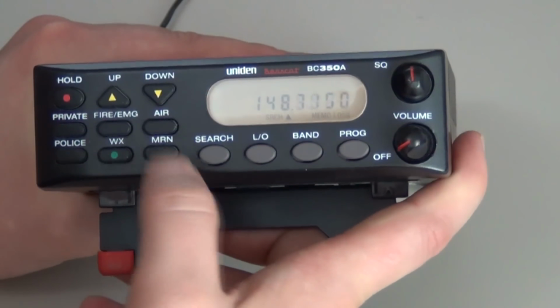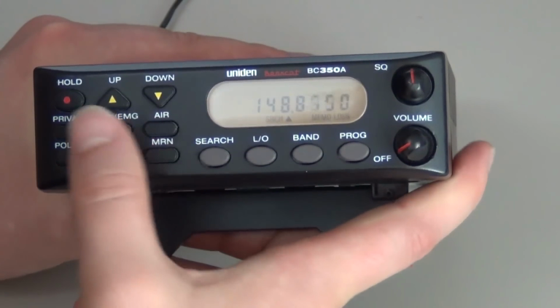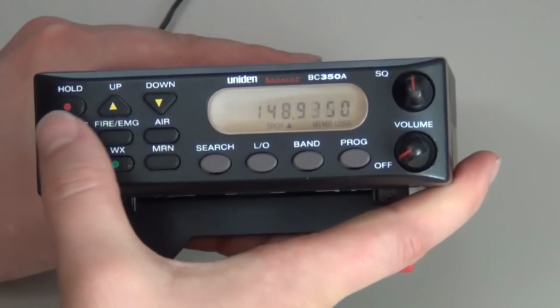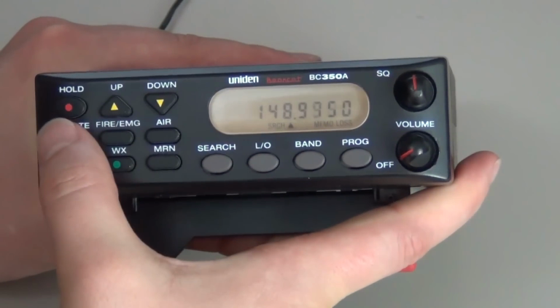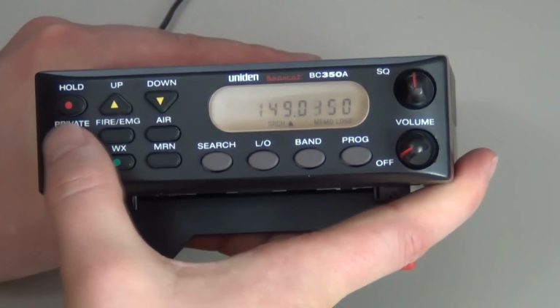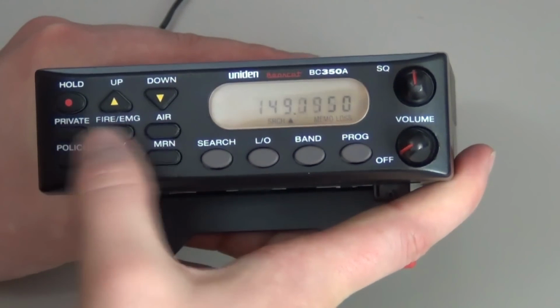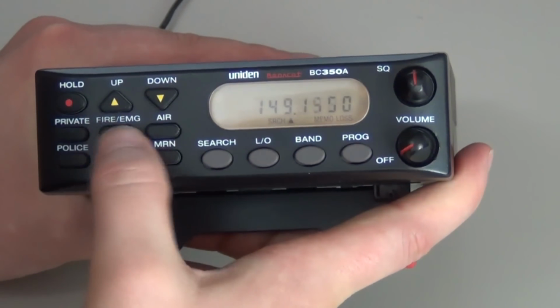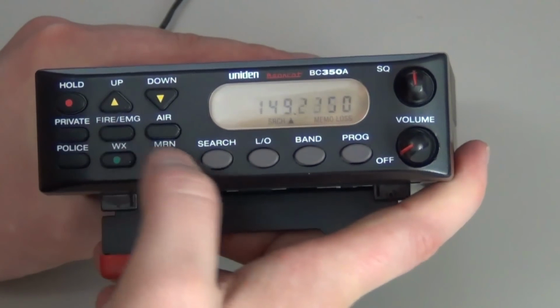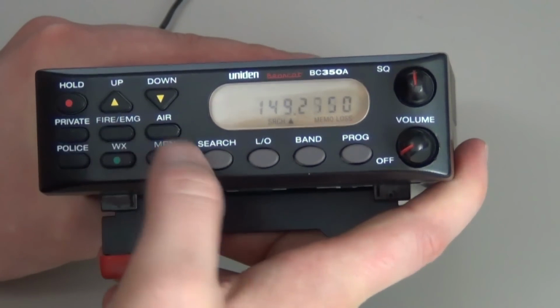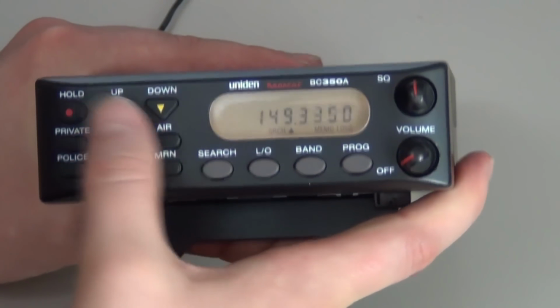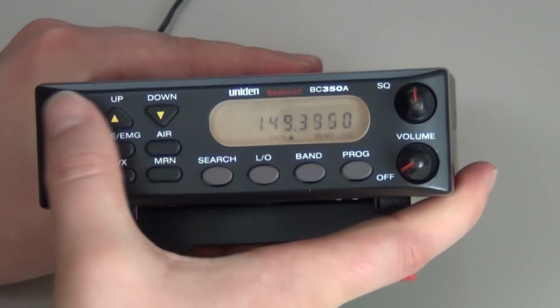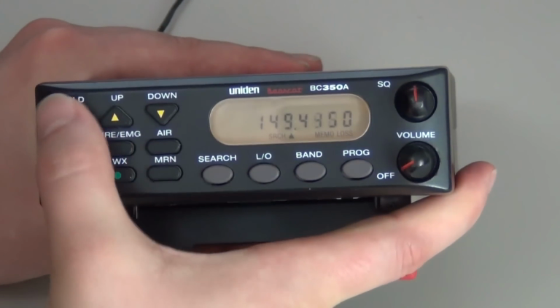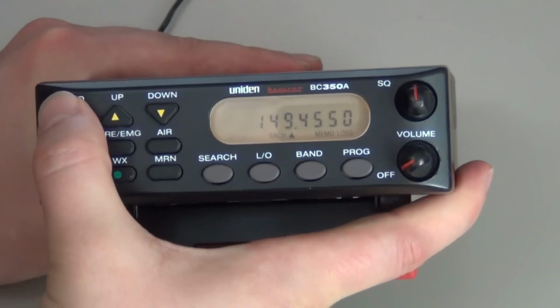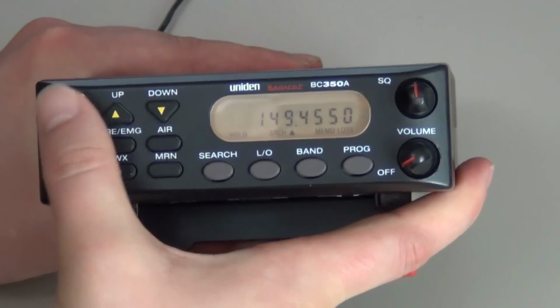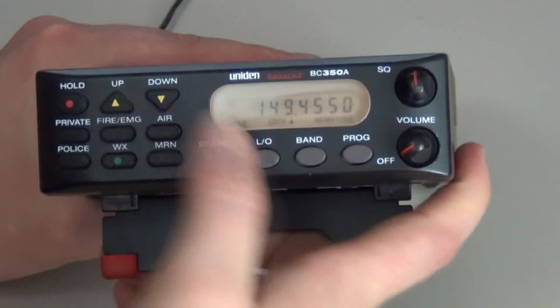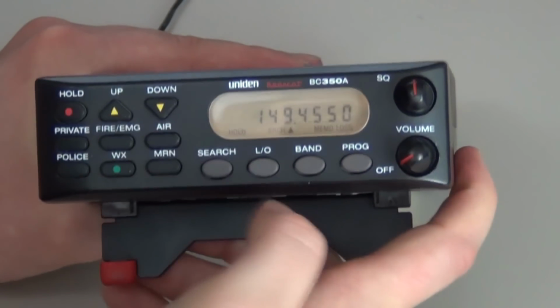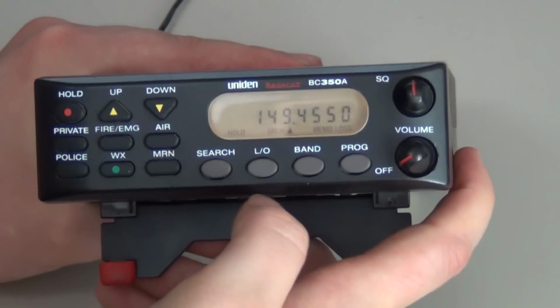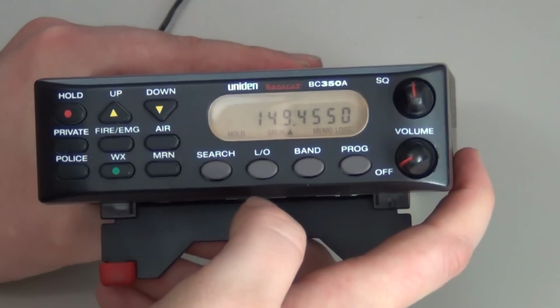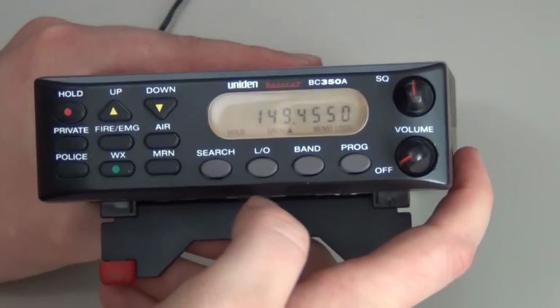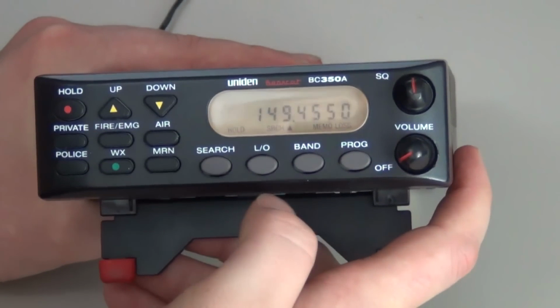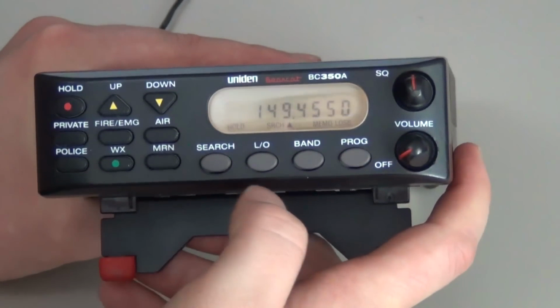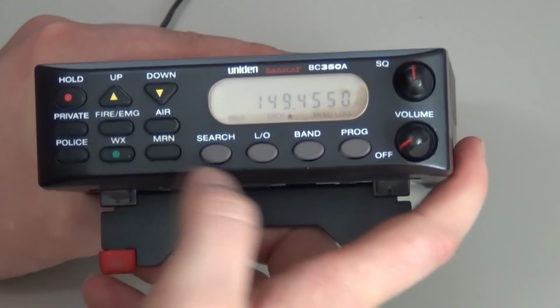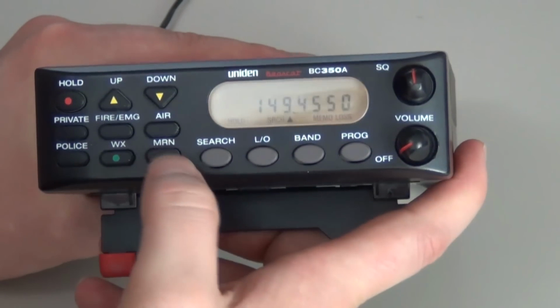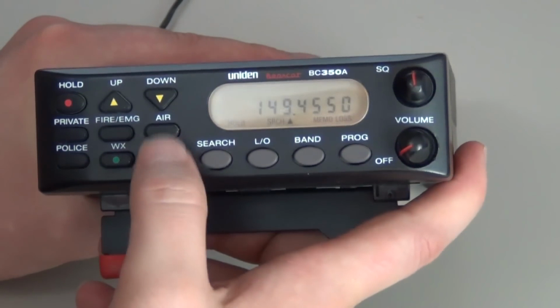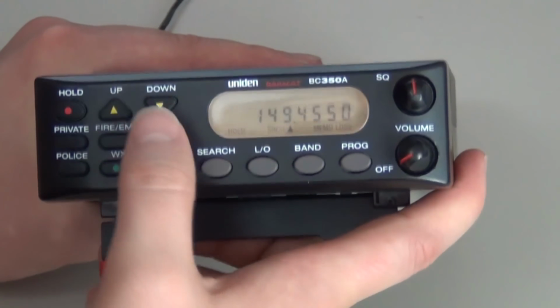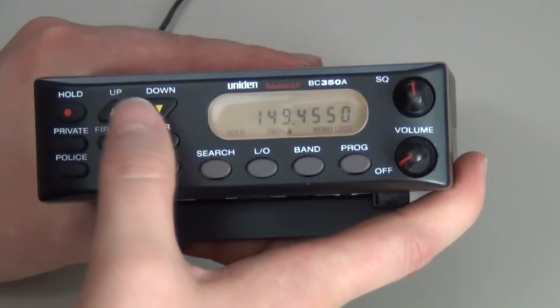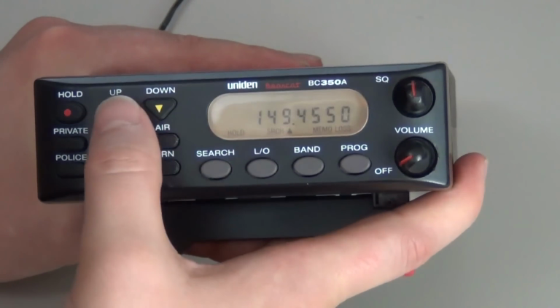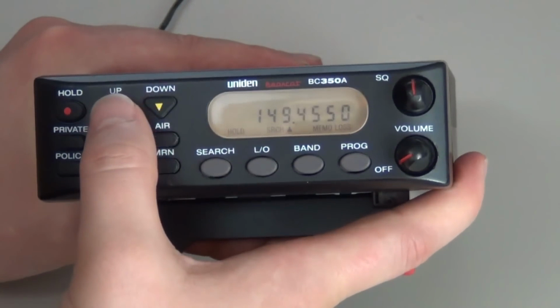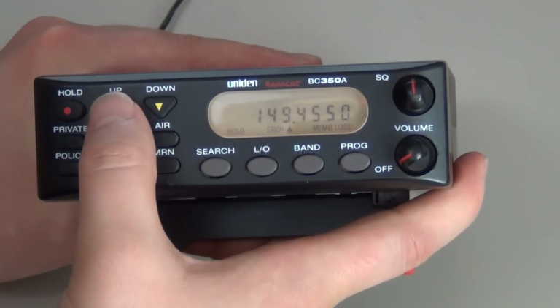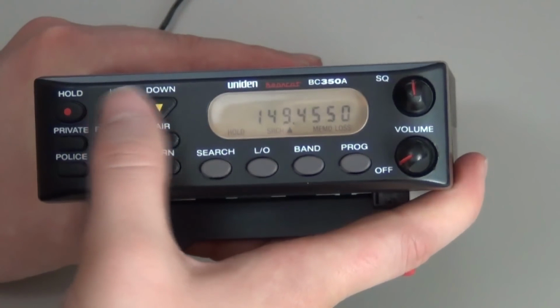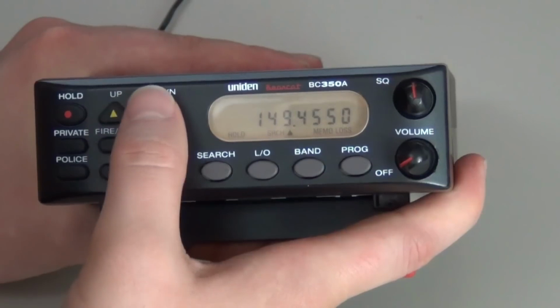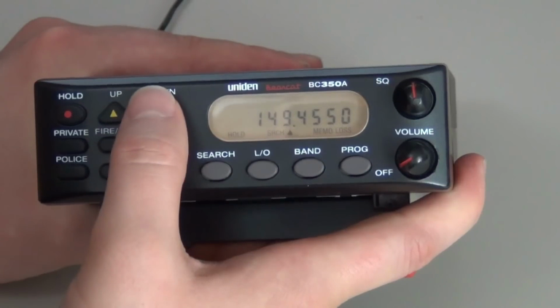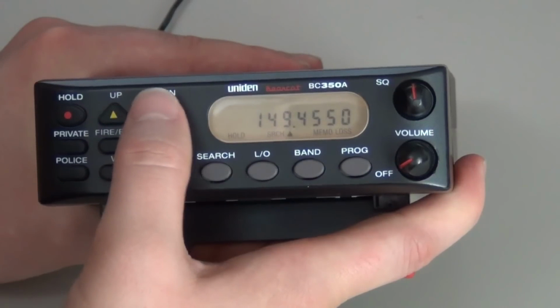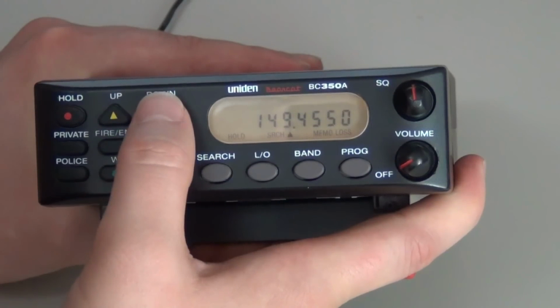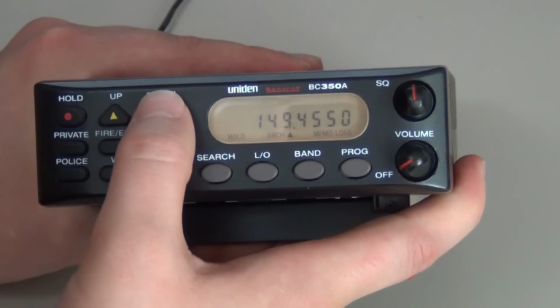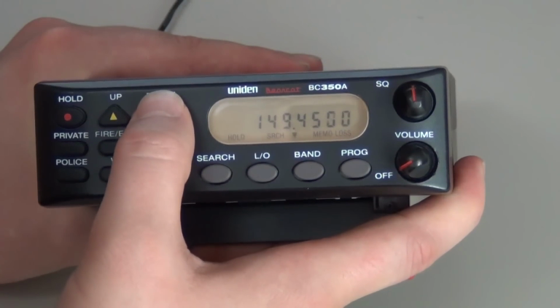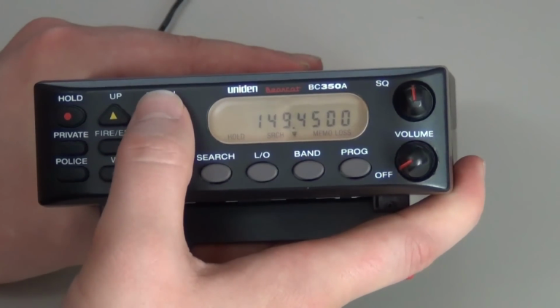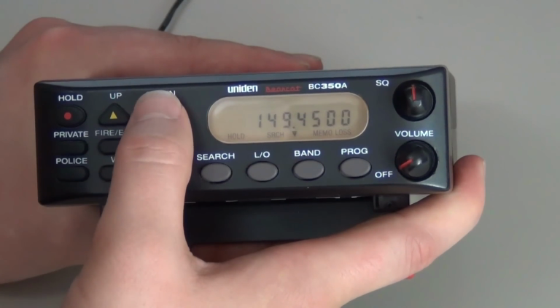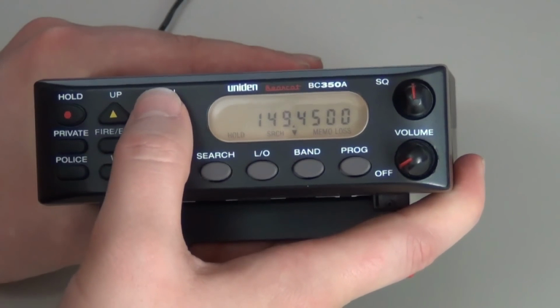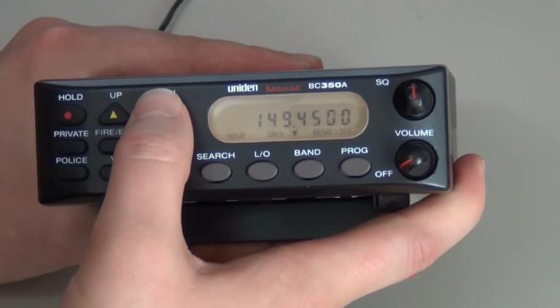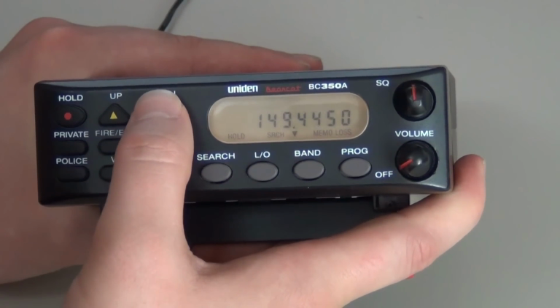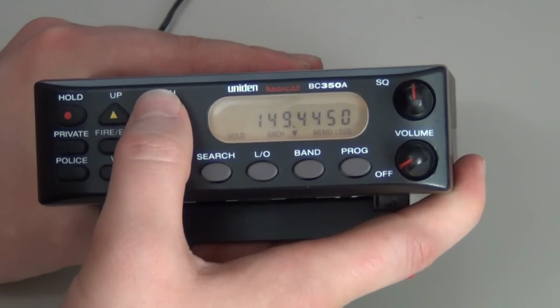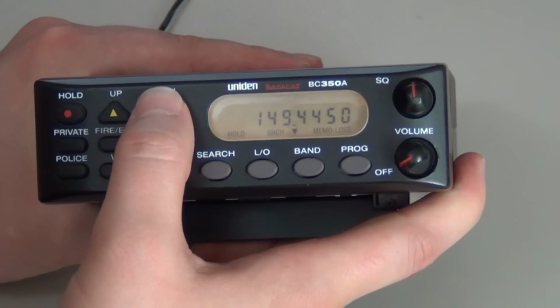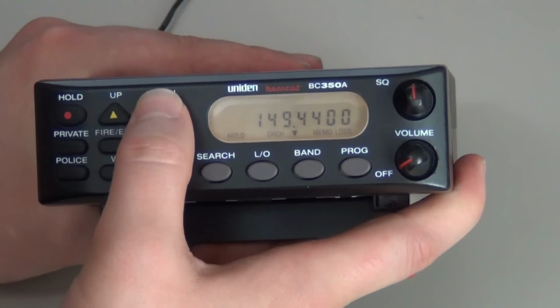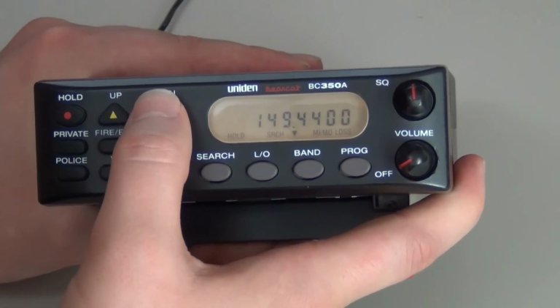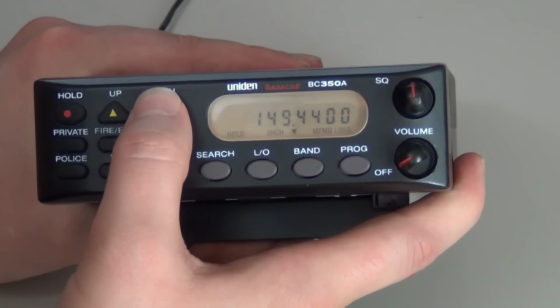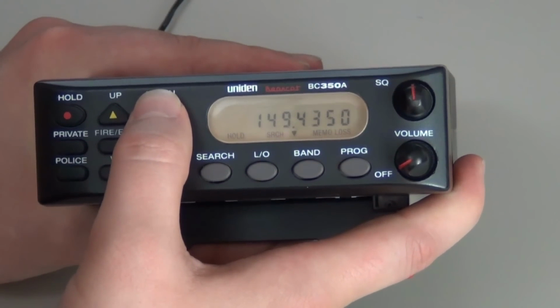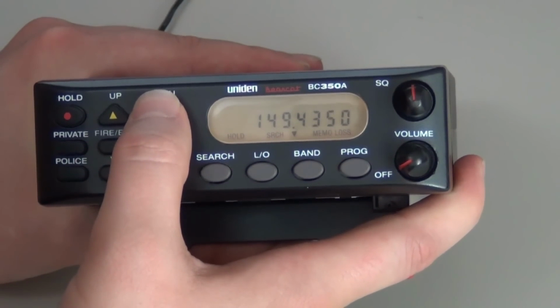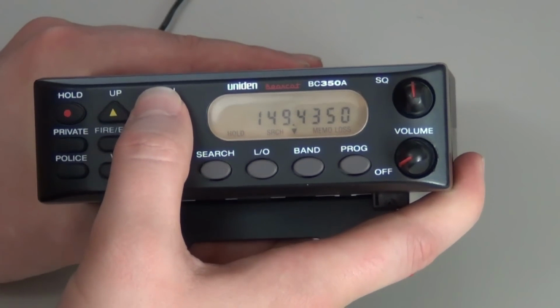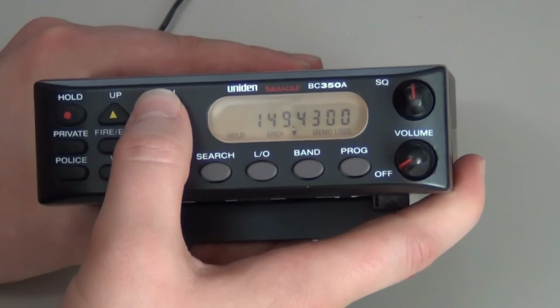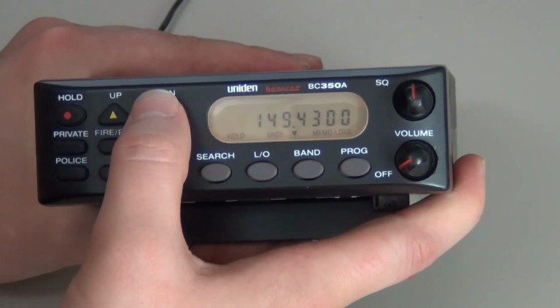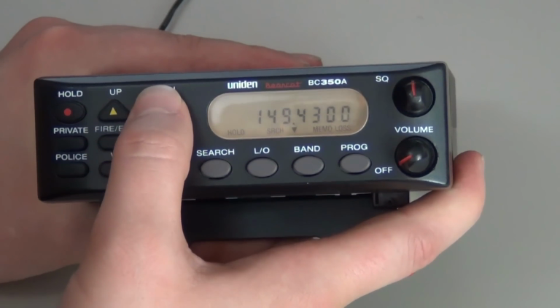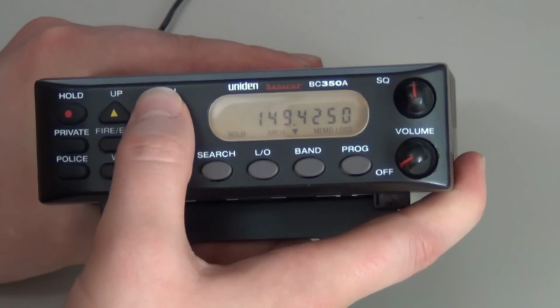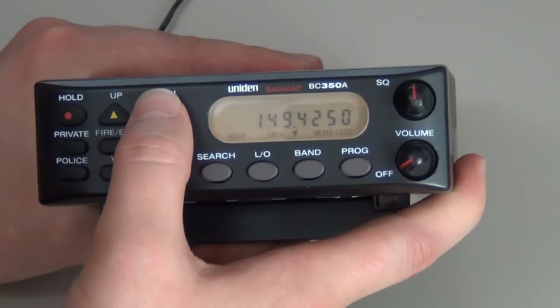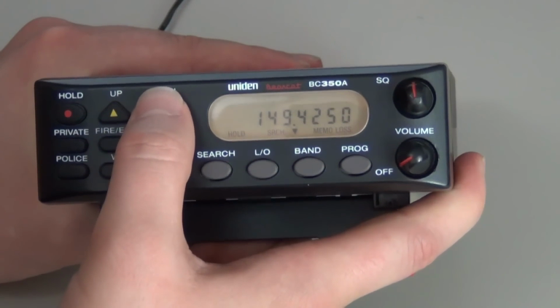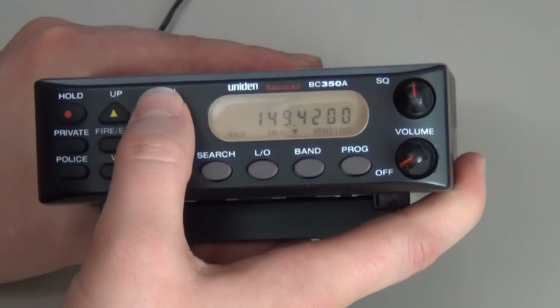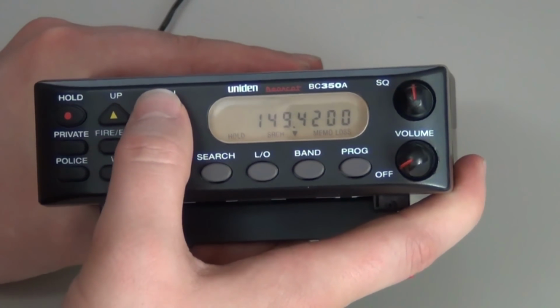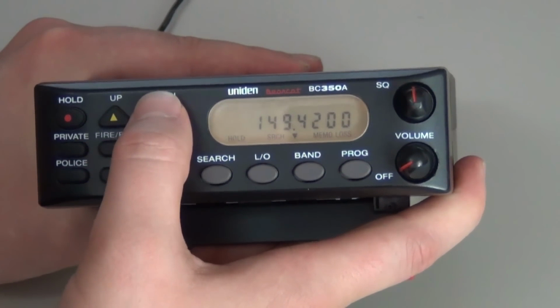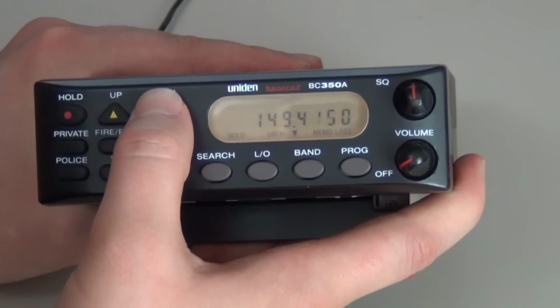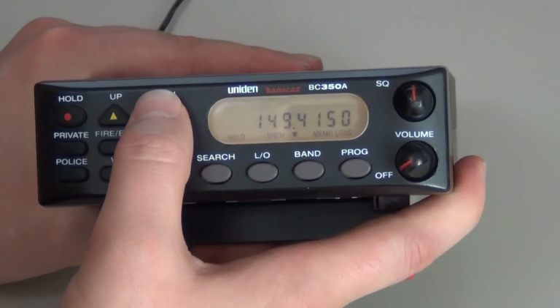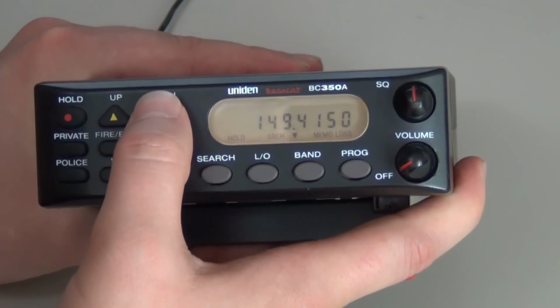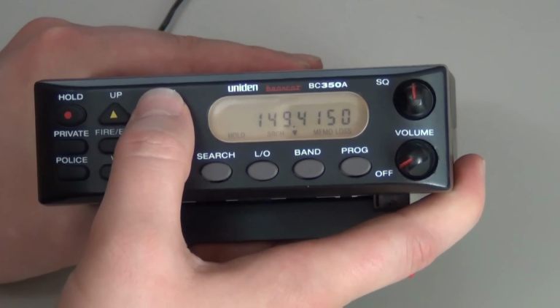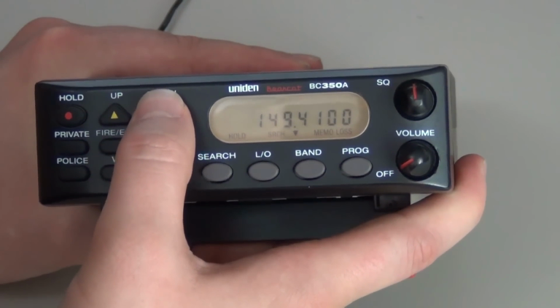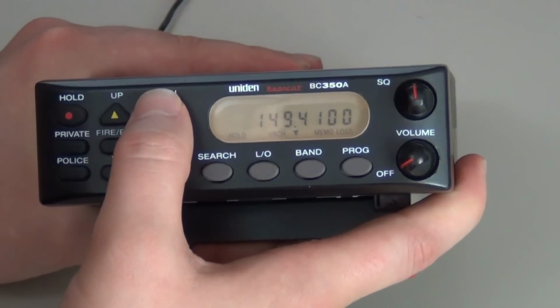You will press hold. You will arrow up or down until you get to the frequency that you want.